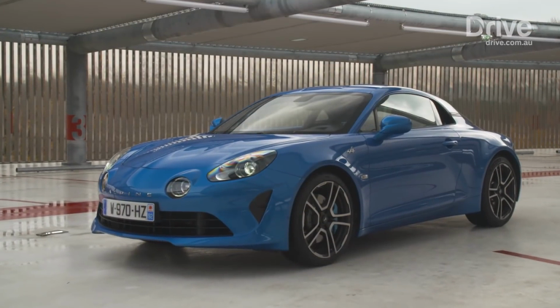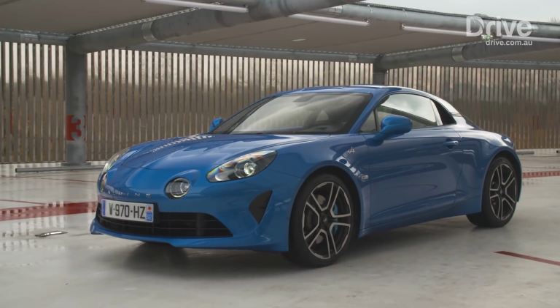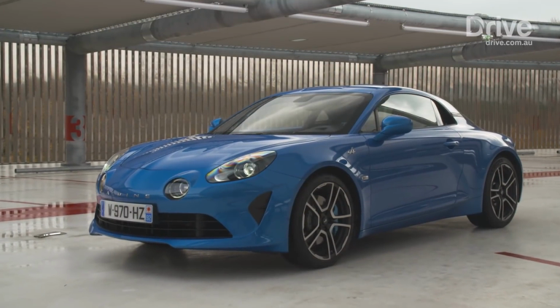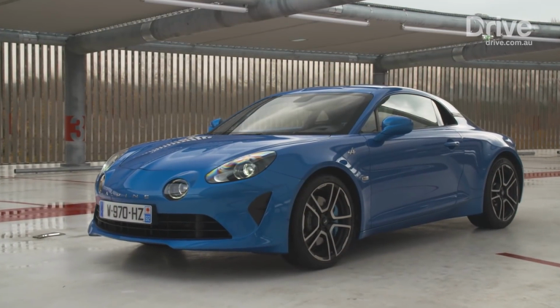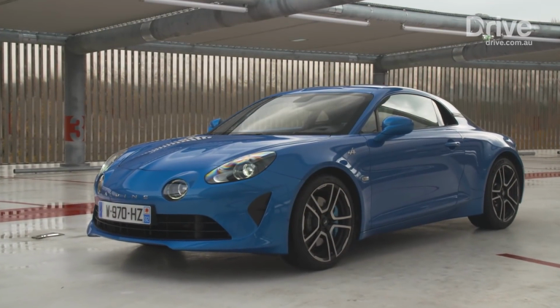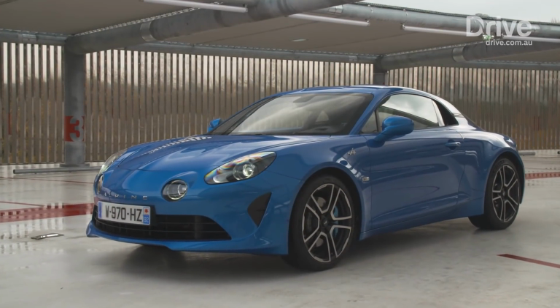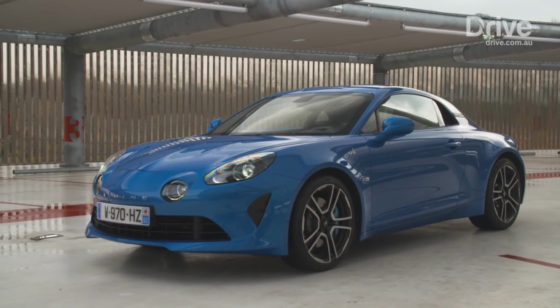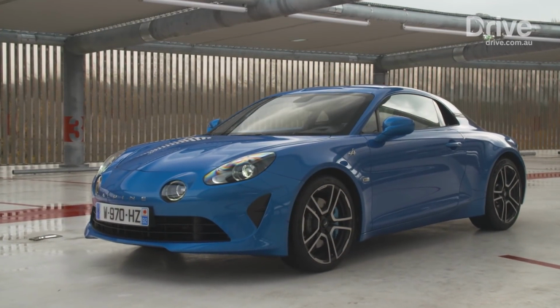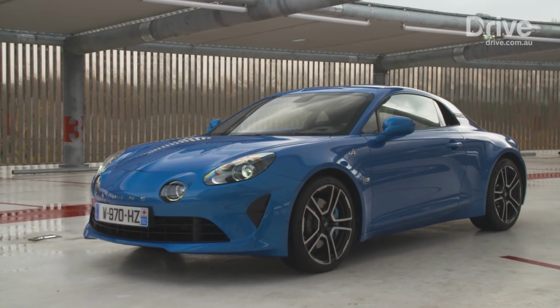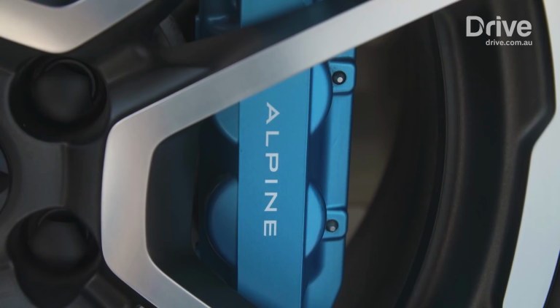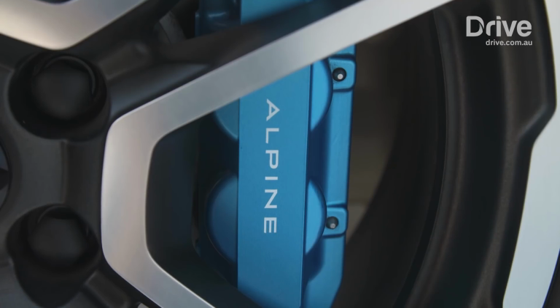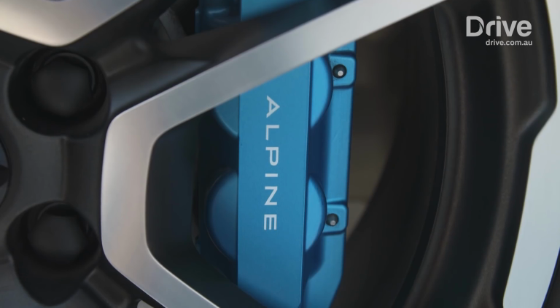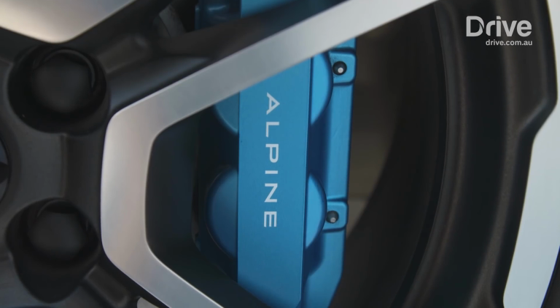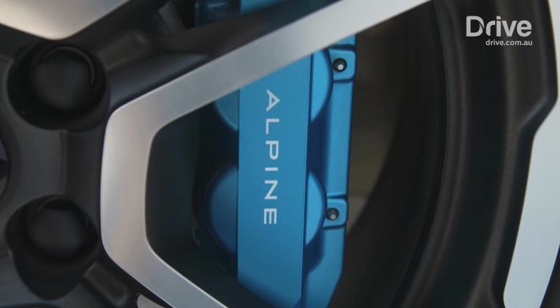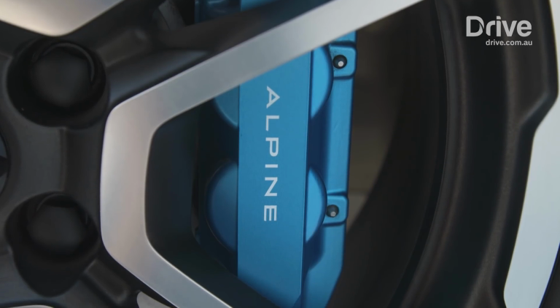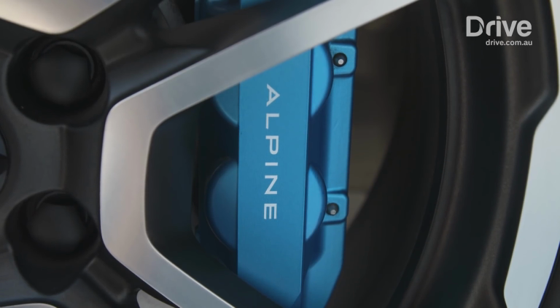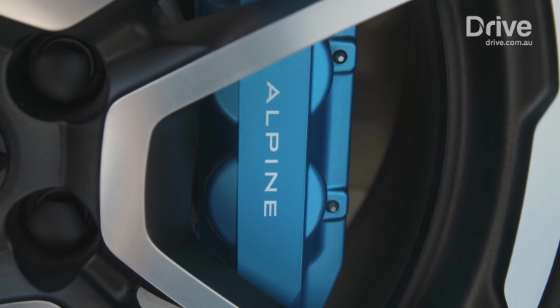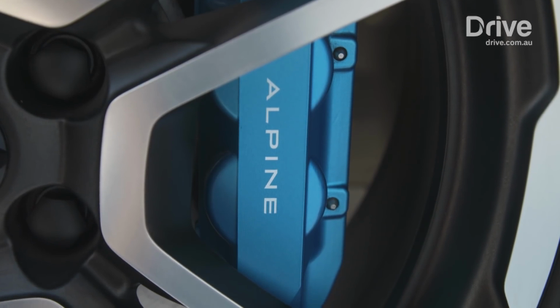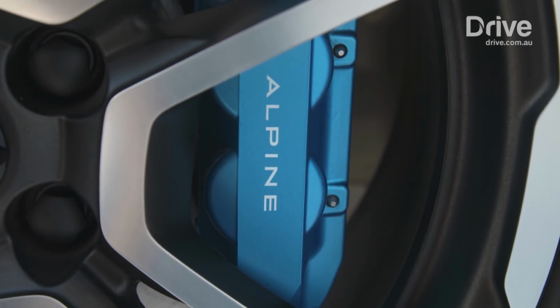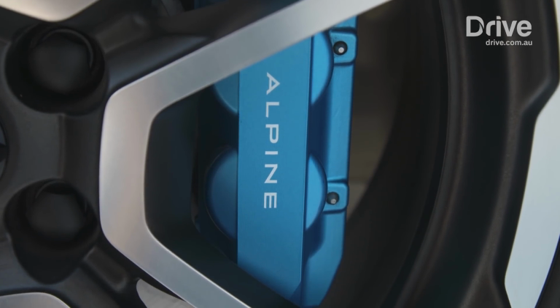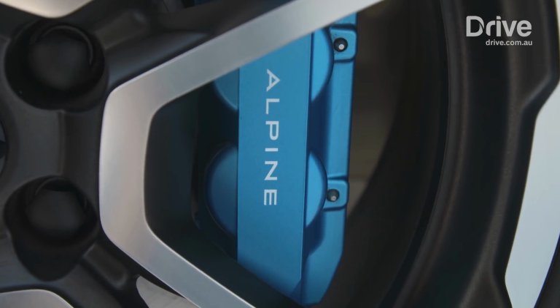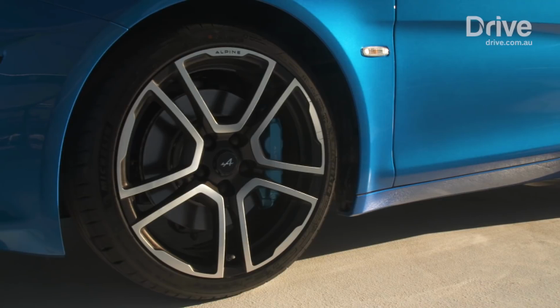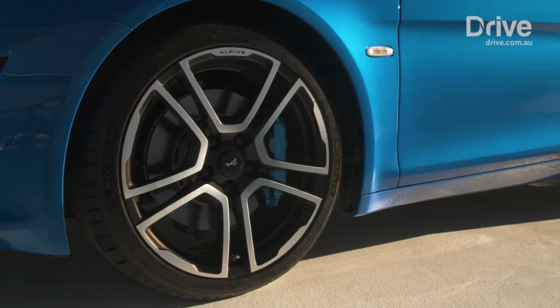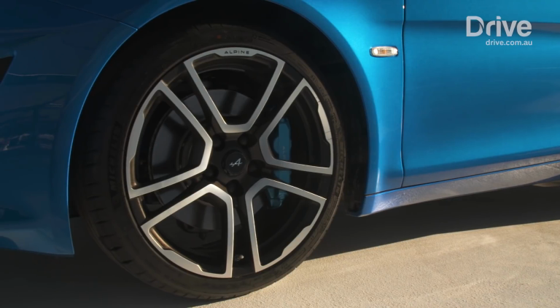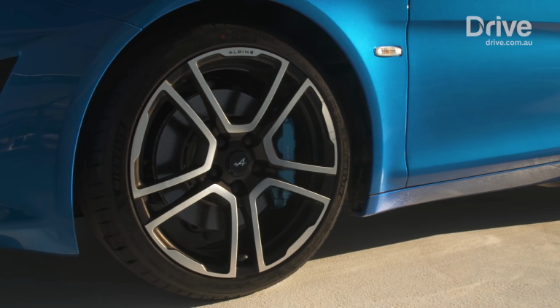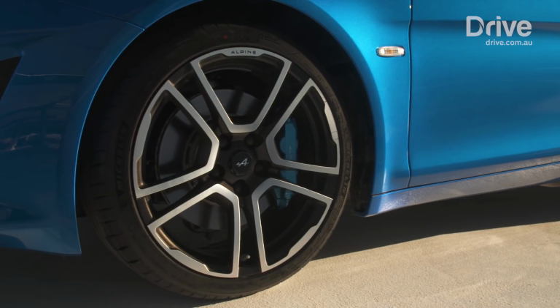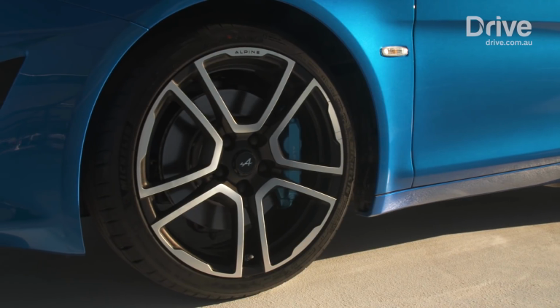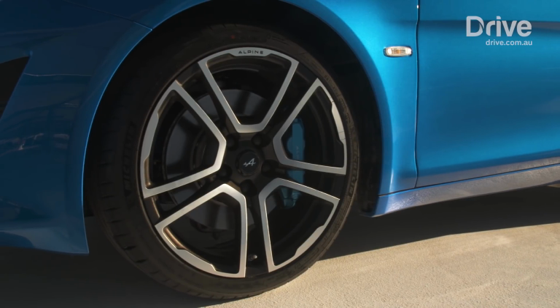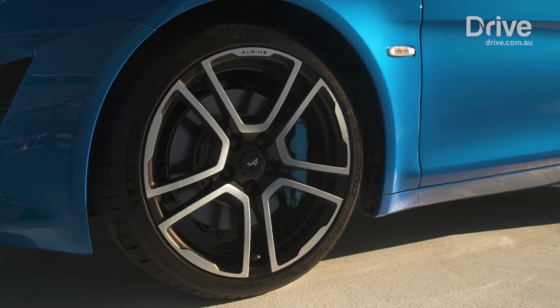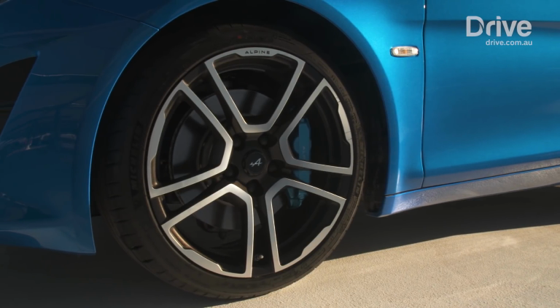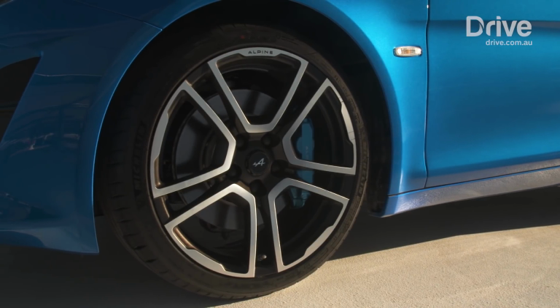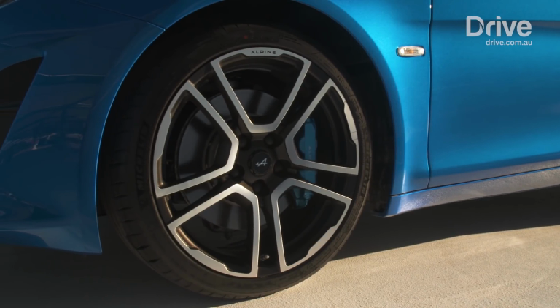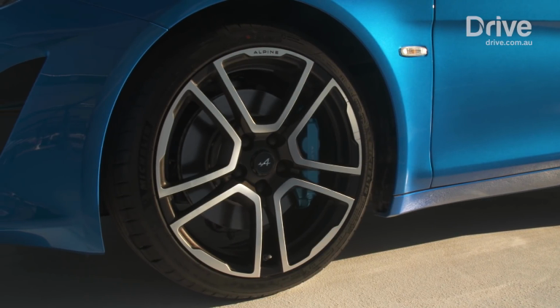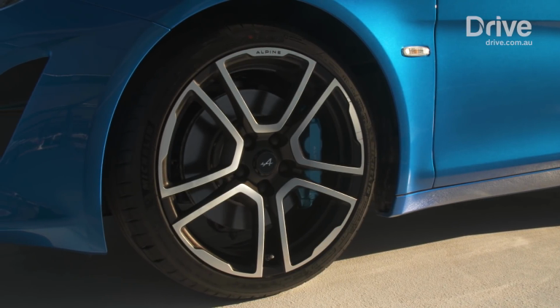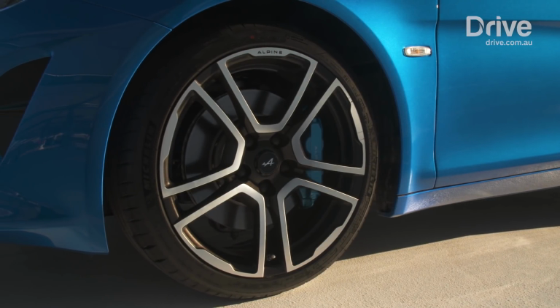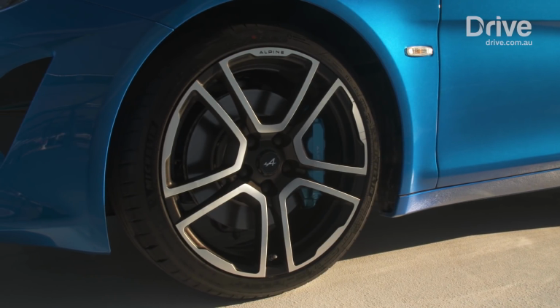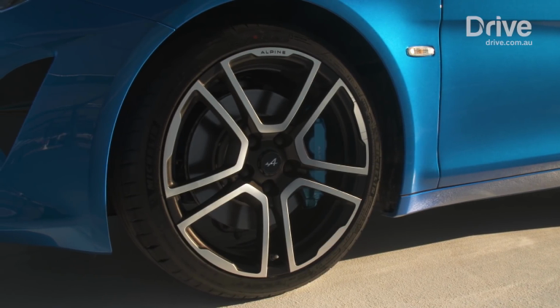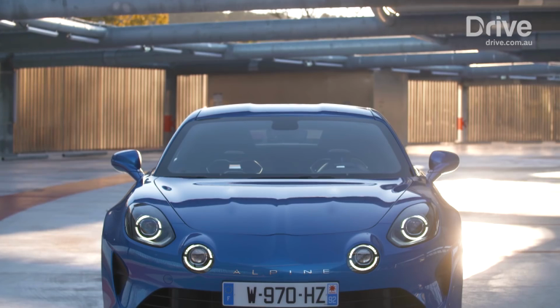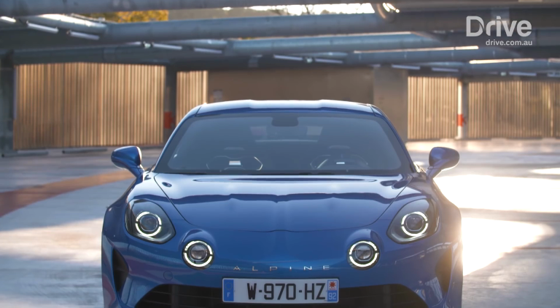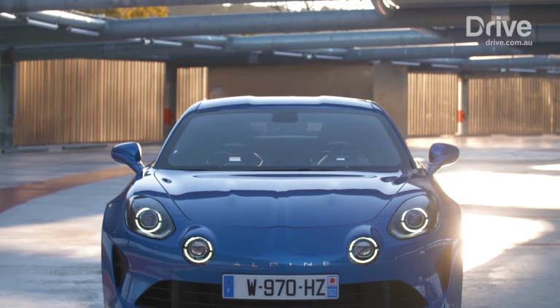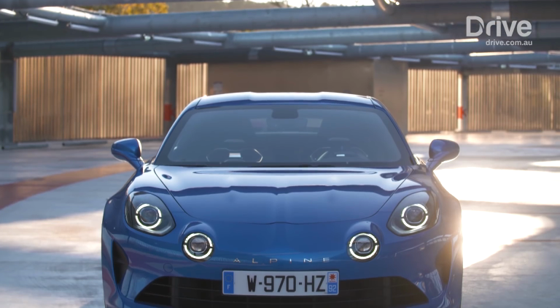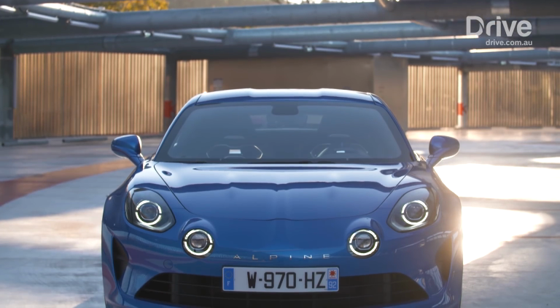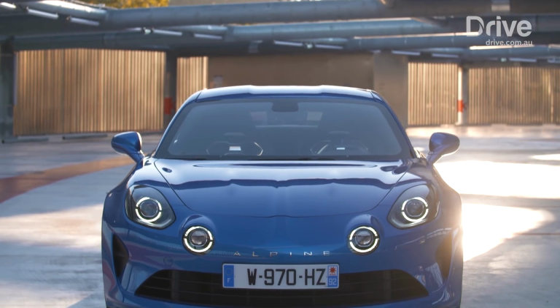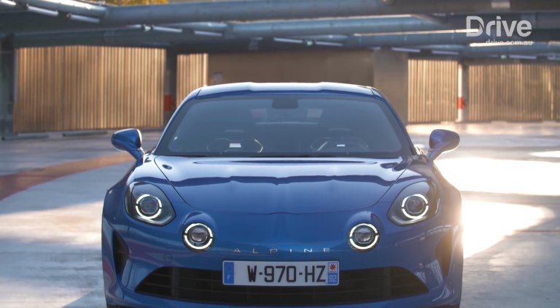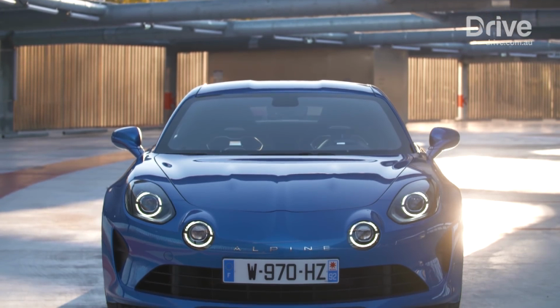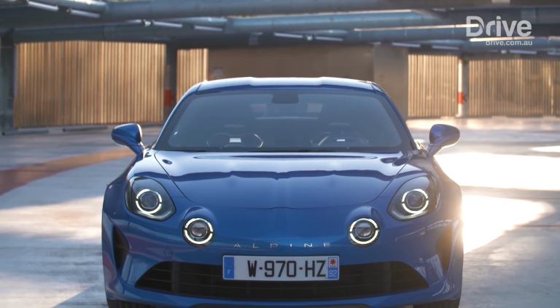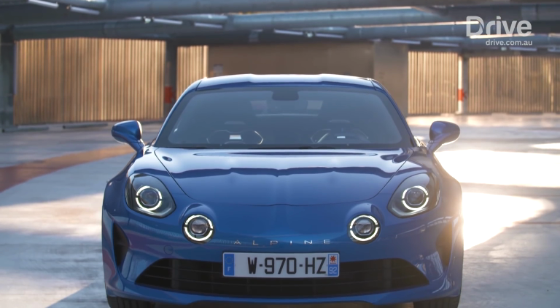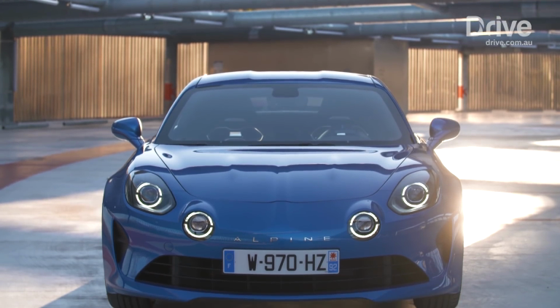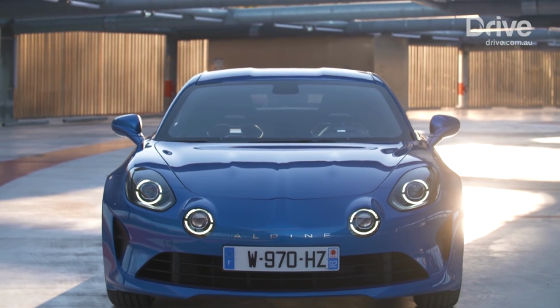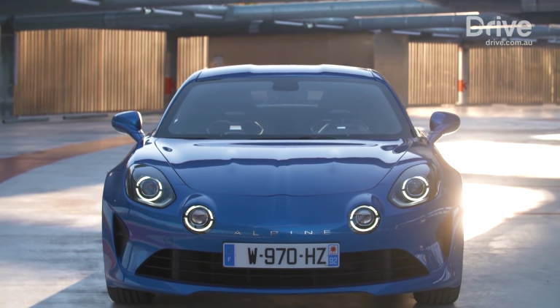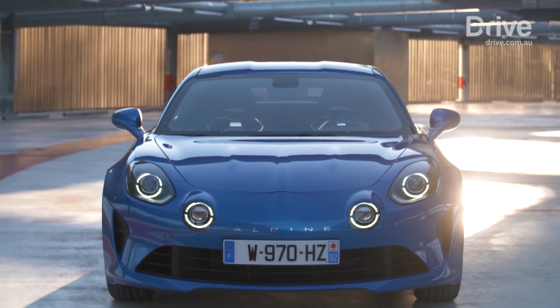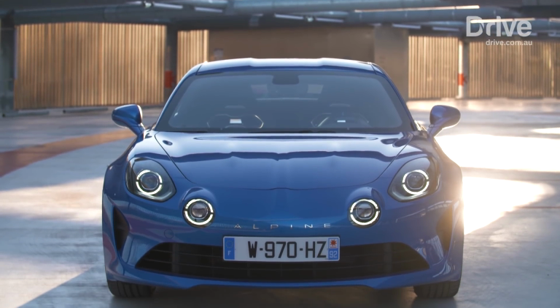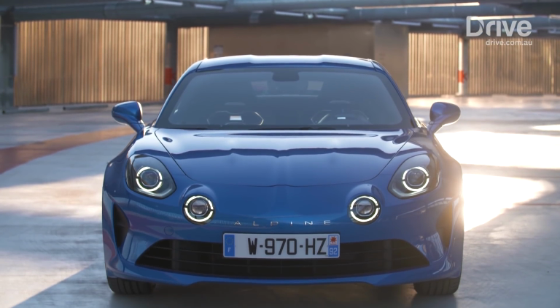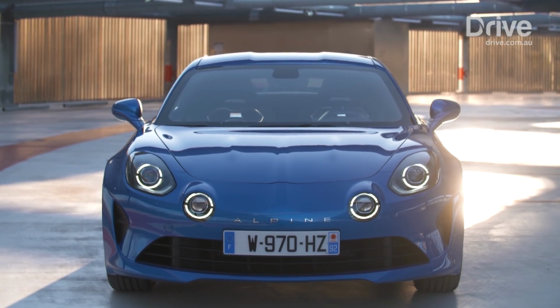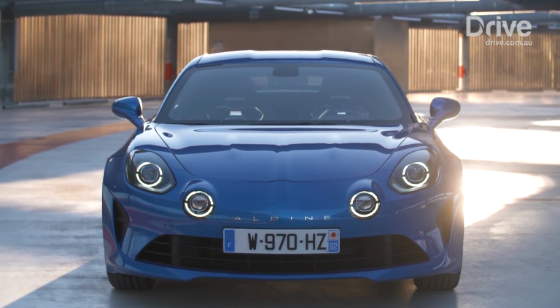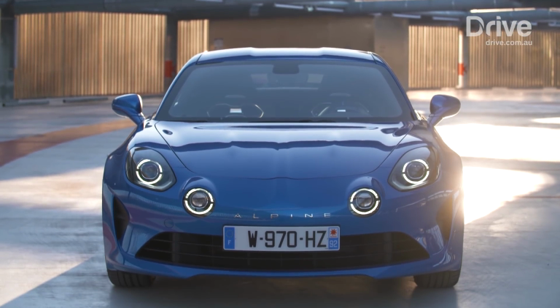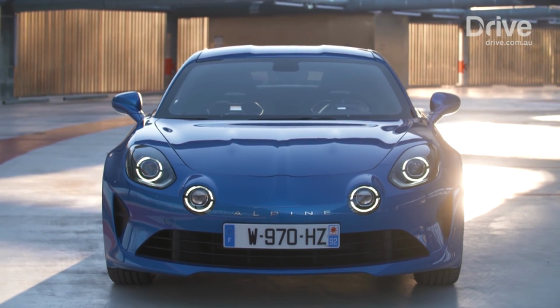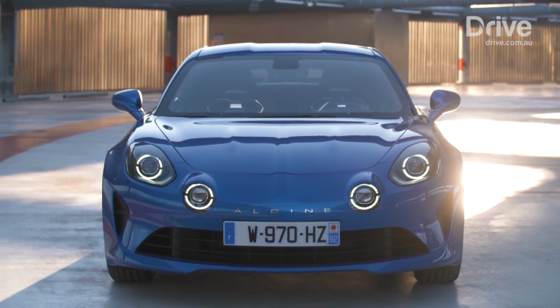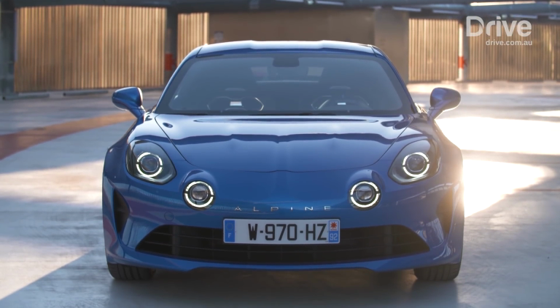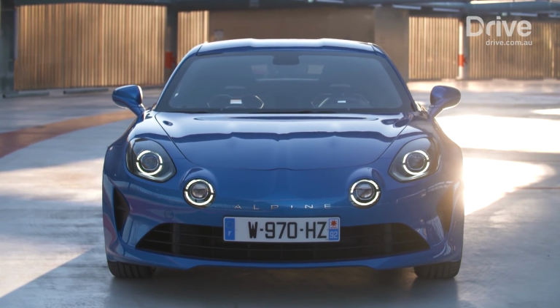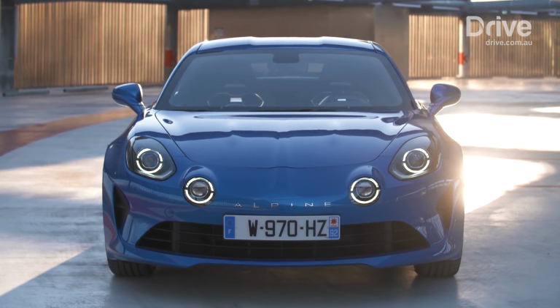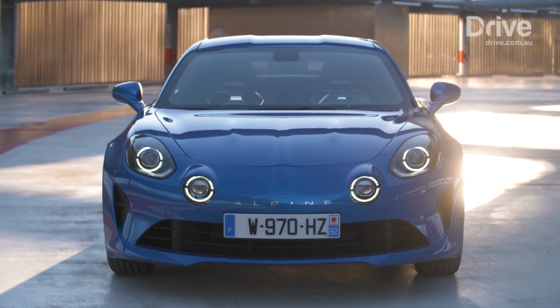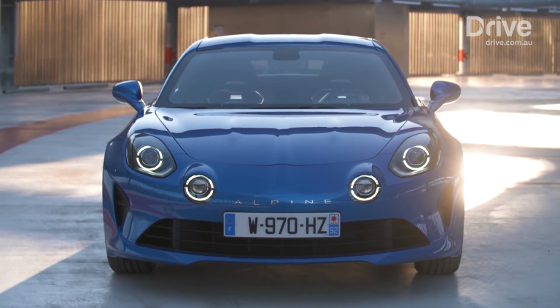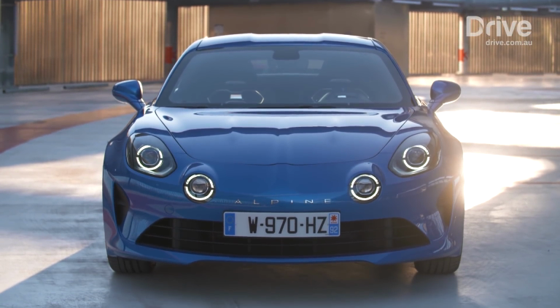It's a fascinating car to look at, with plenty of design details that throw back to the original, including love-em or hate-em spotlights on the front bumper.